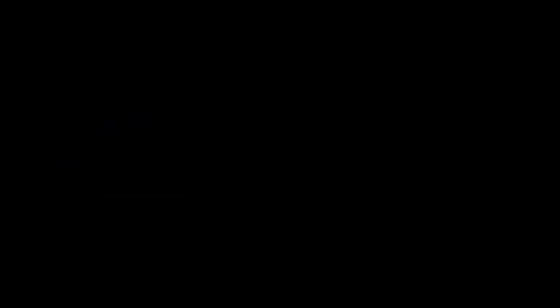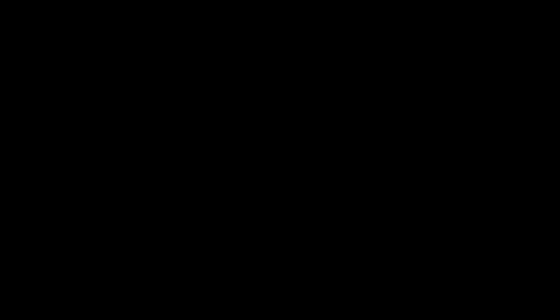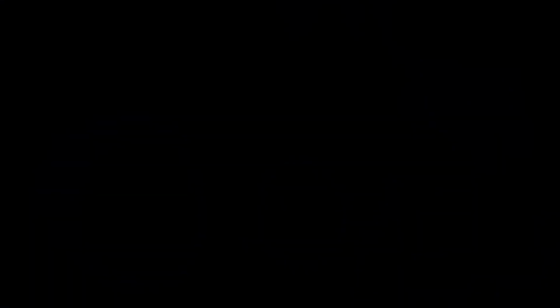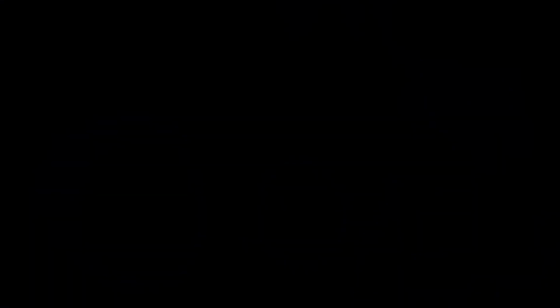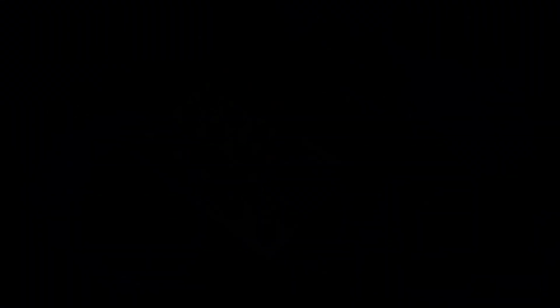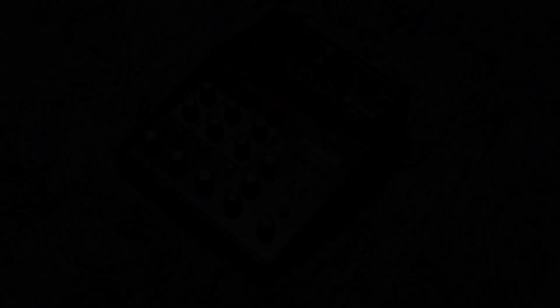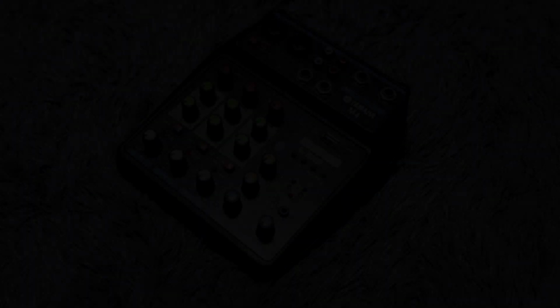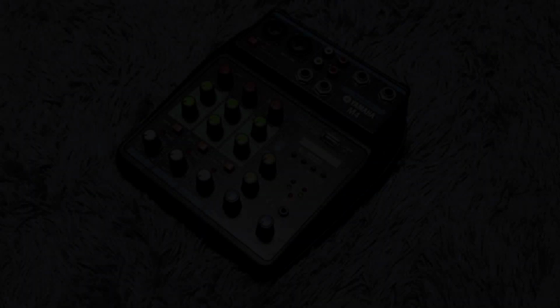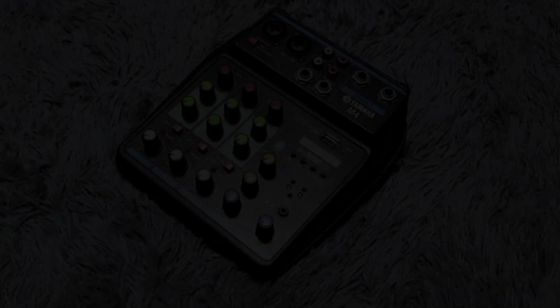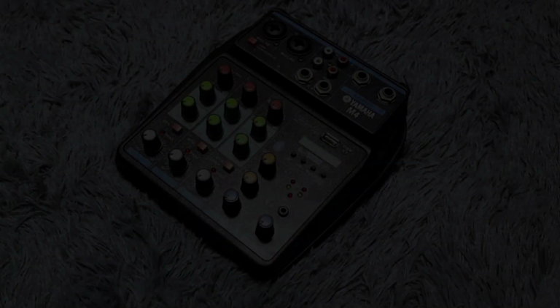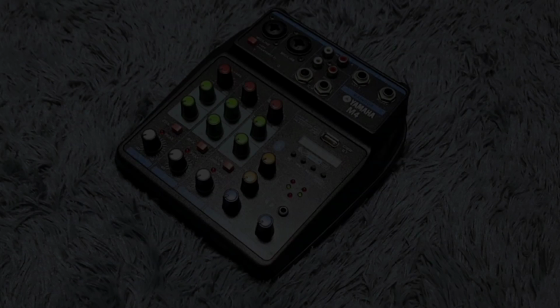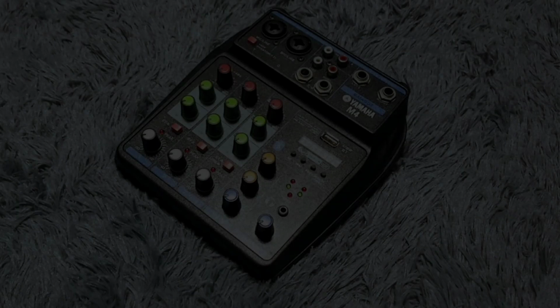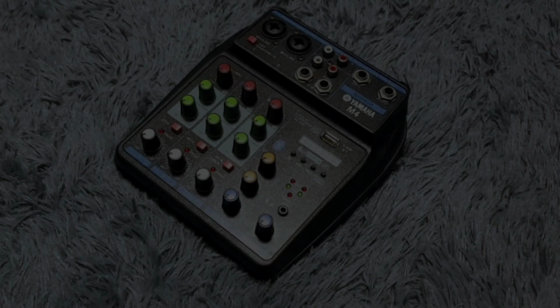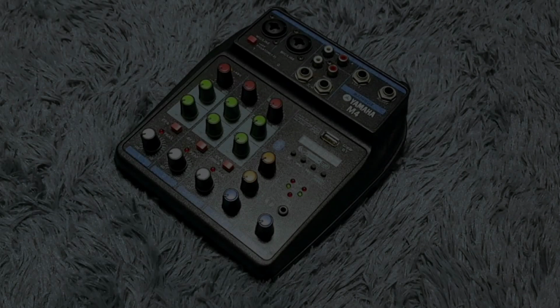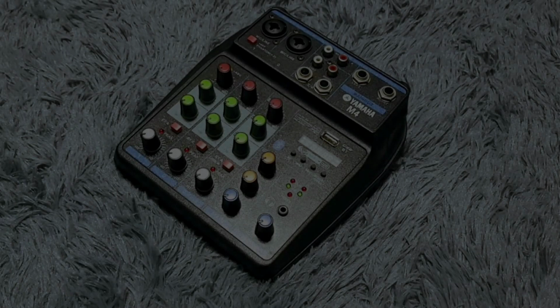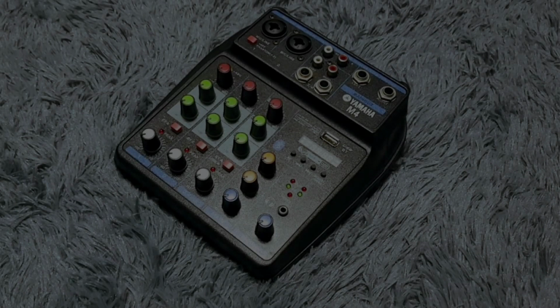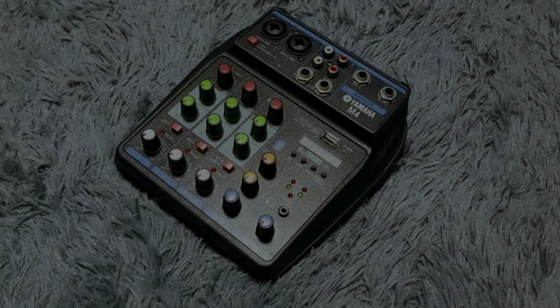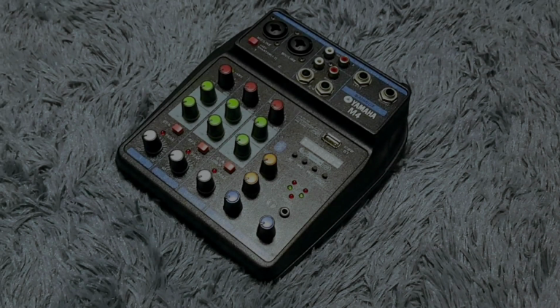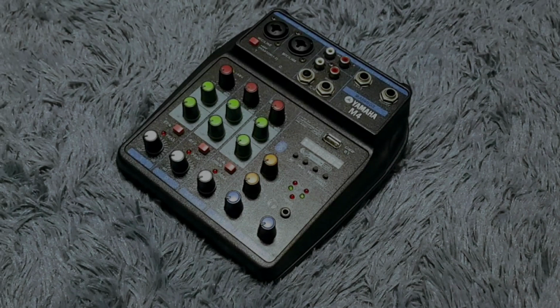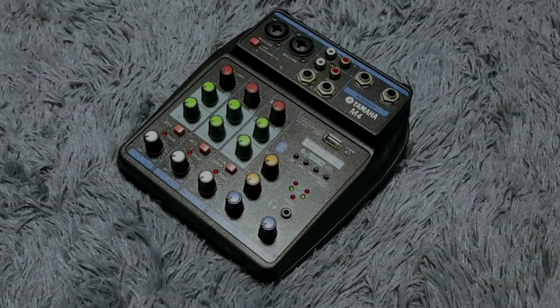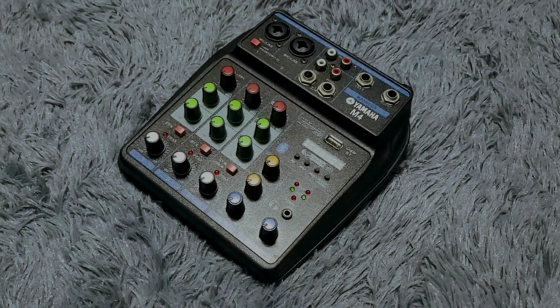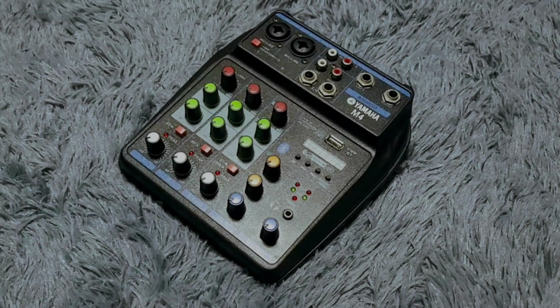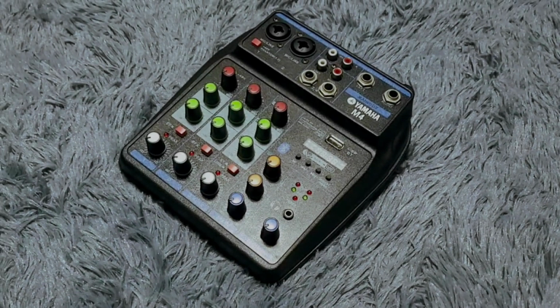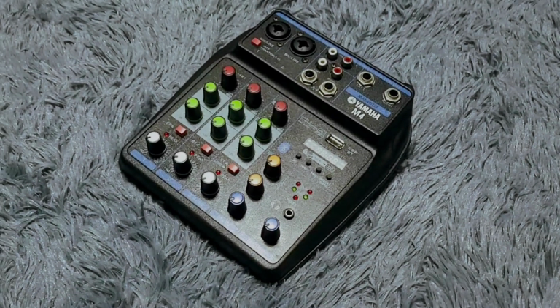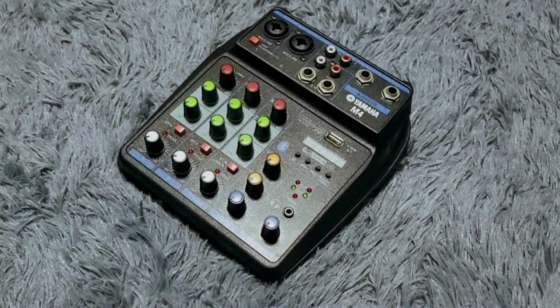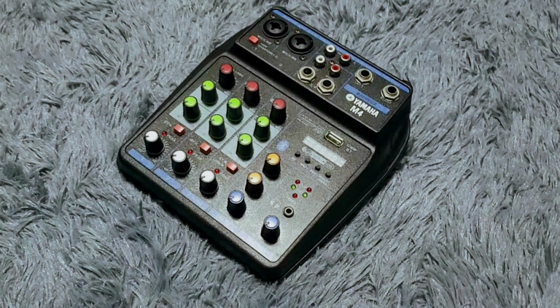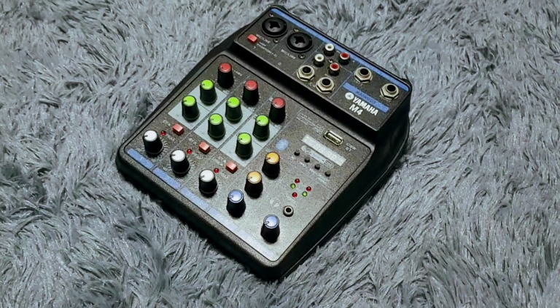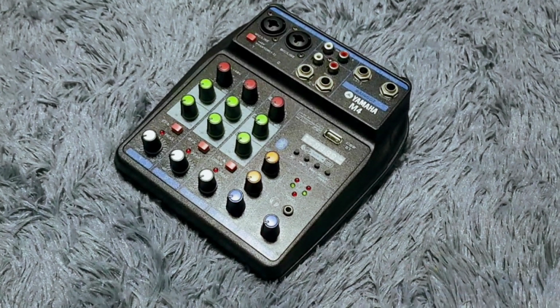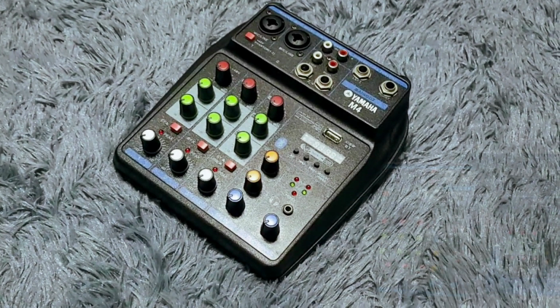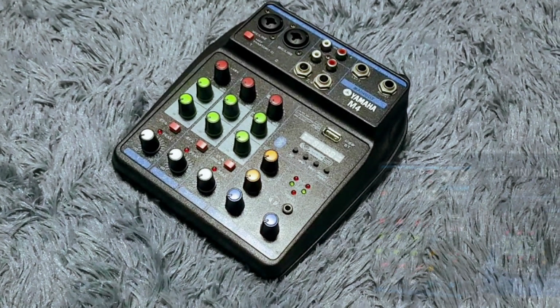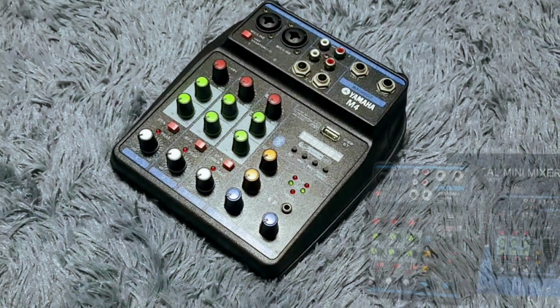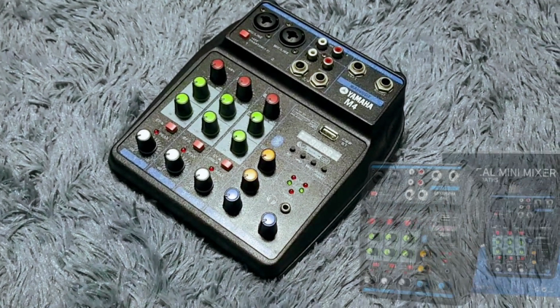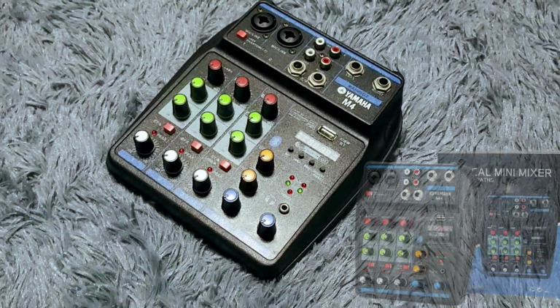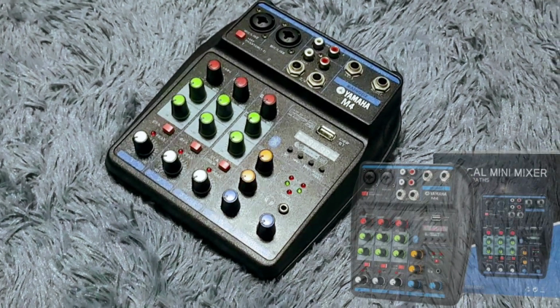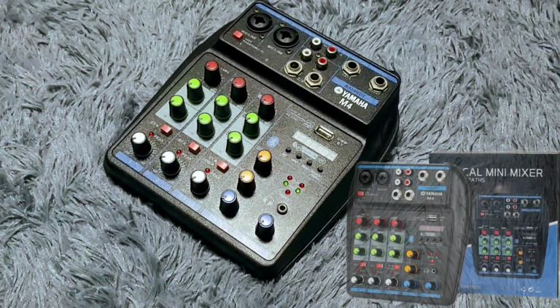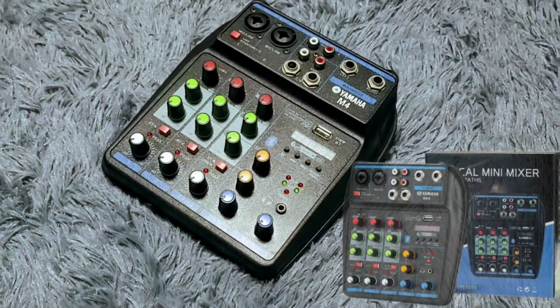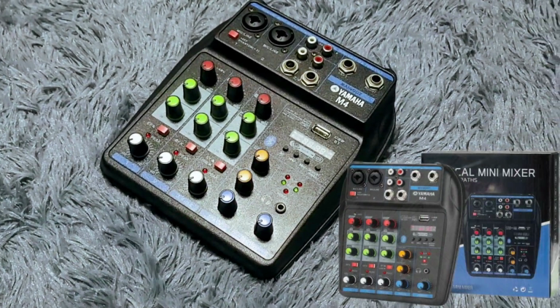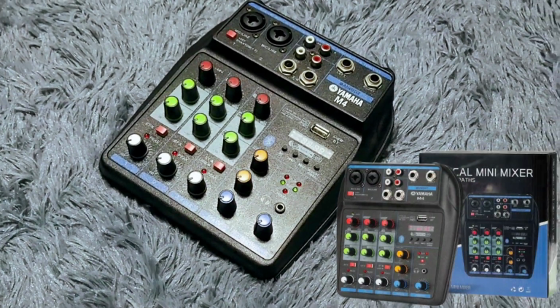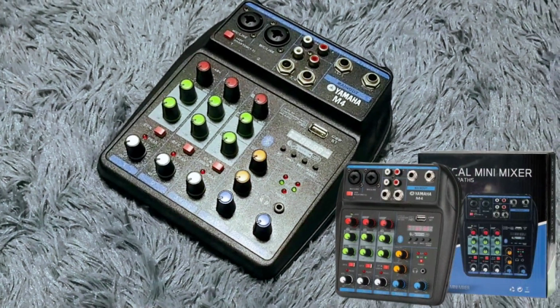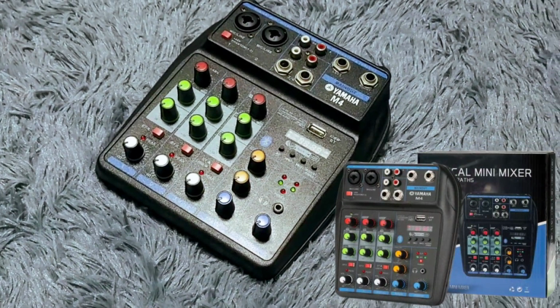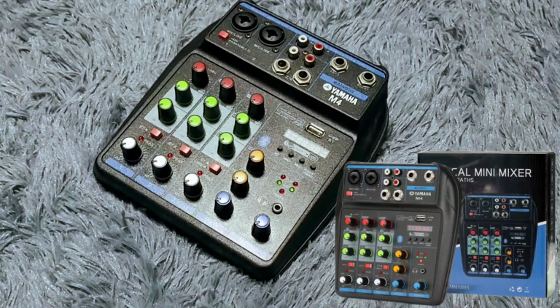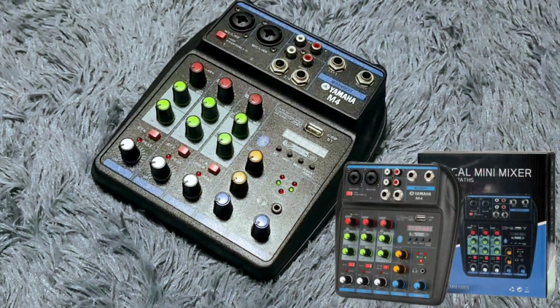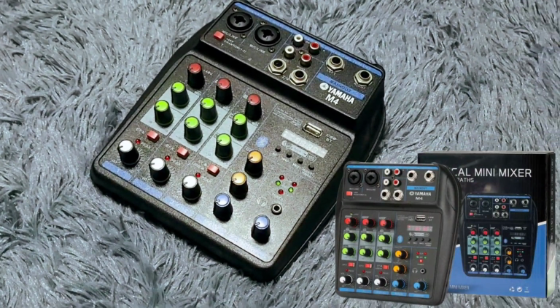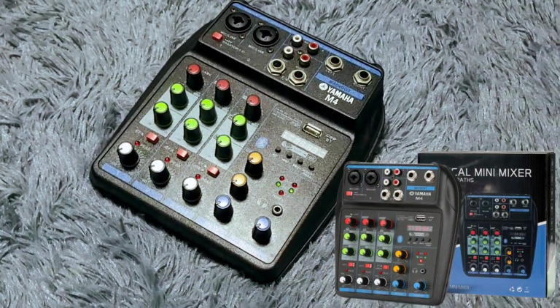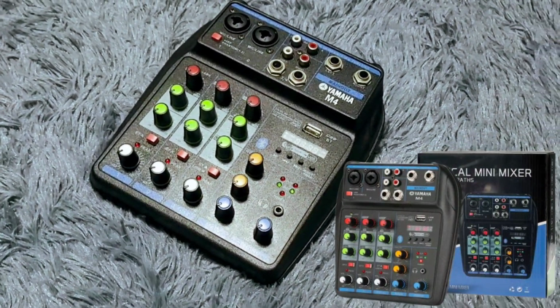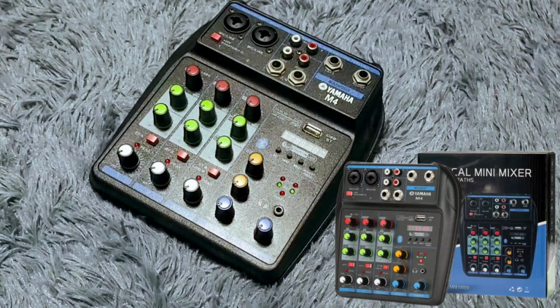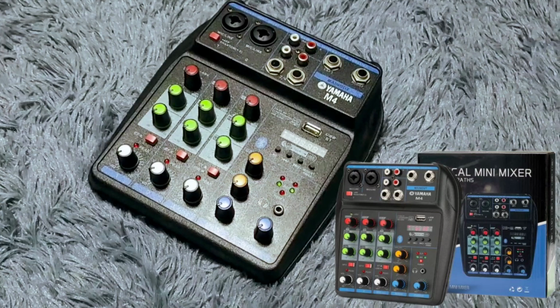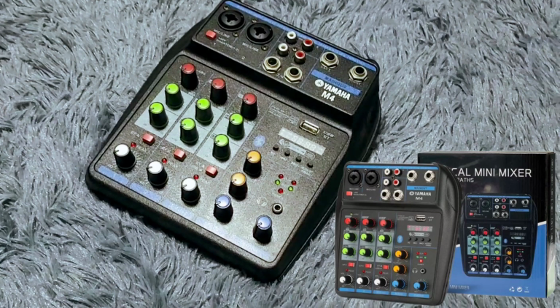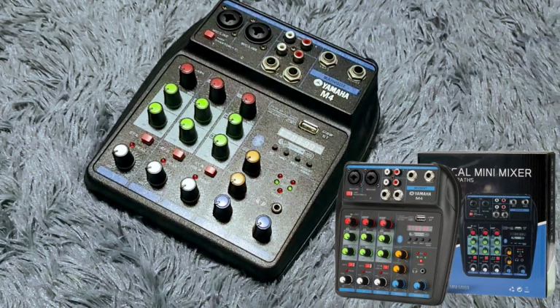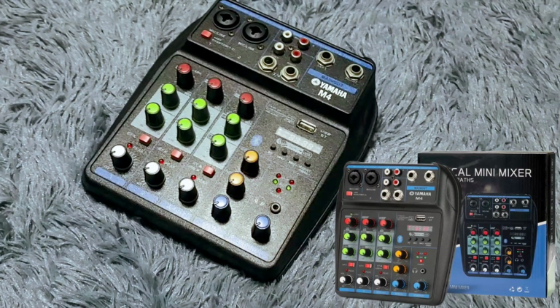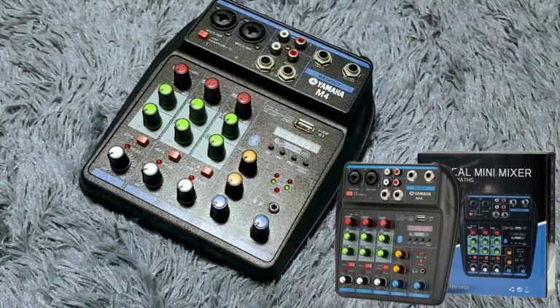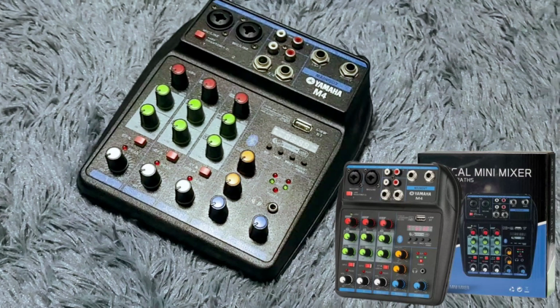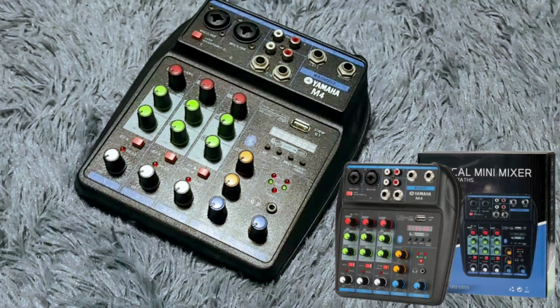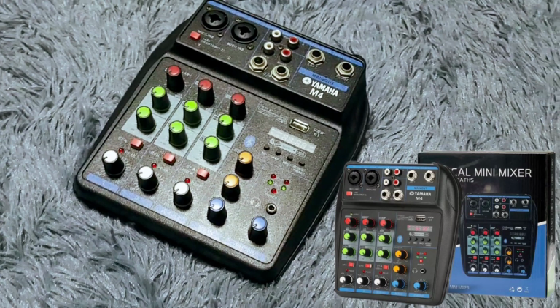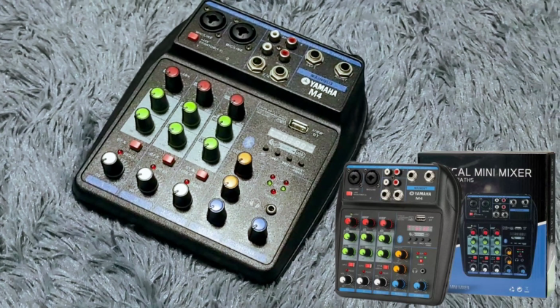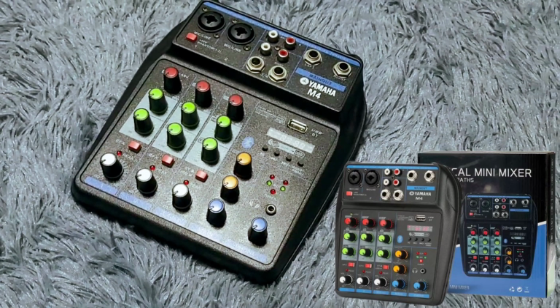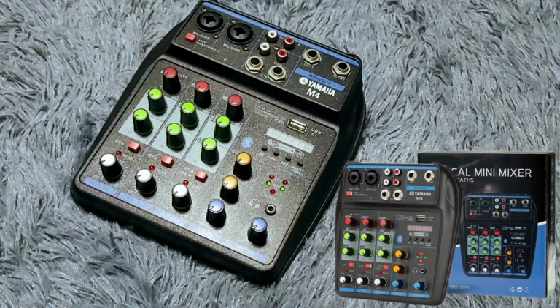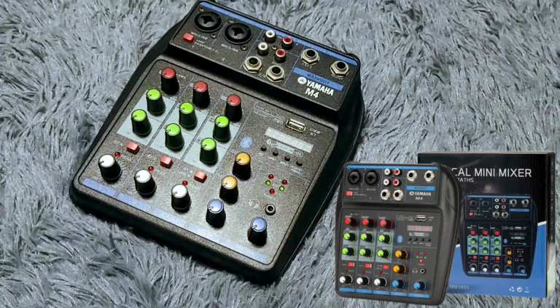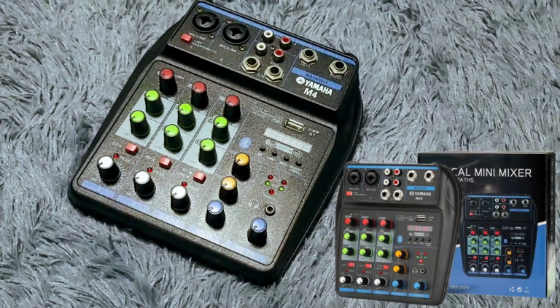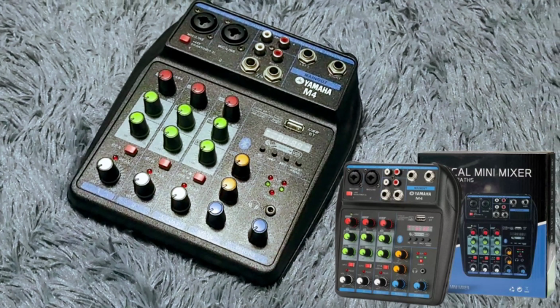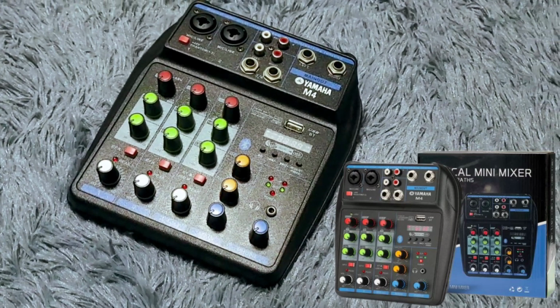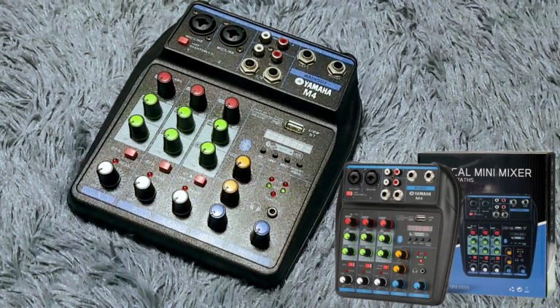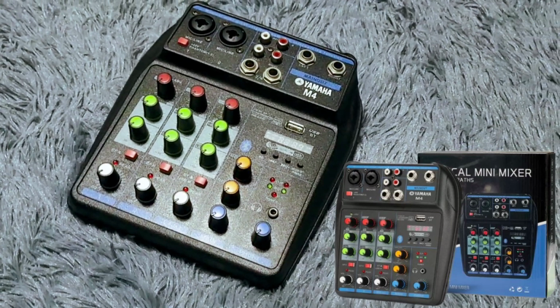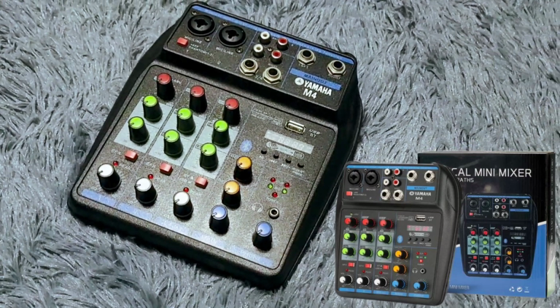Today I'm going to show you how to disassemble and reassemble this 4-channel USB audio interface Yamaha M4.